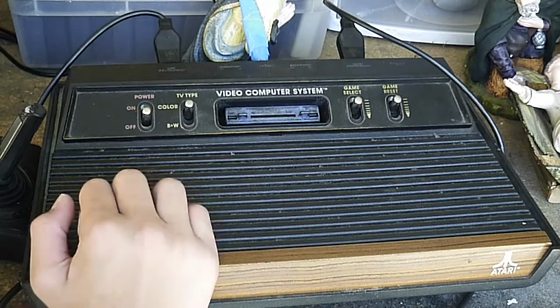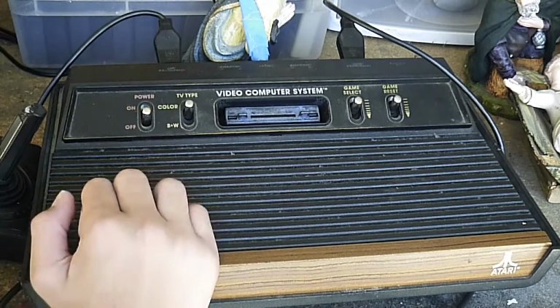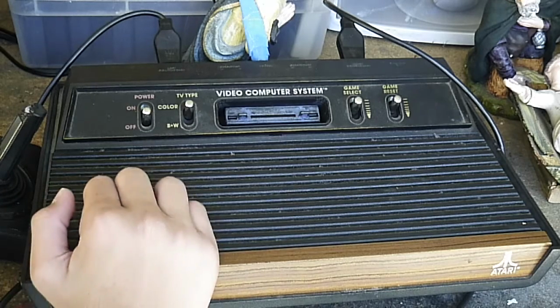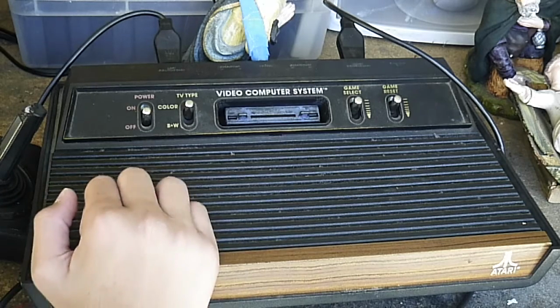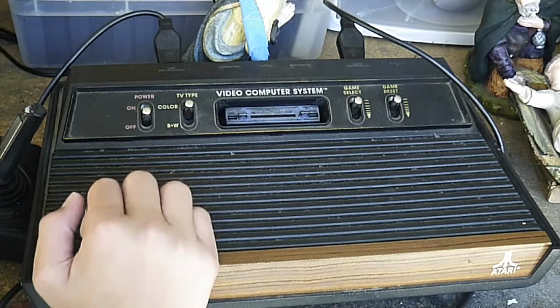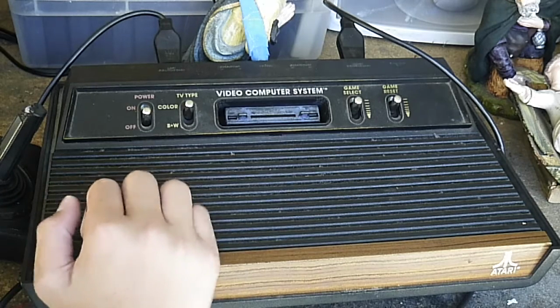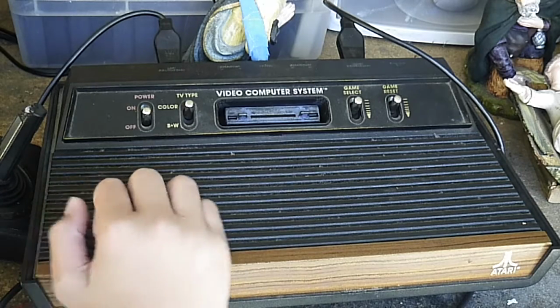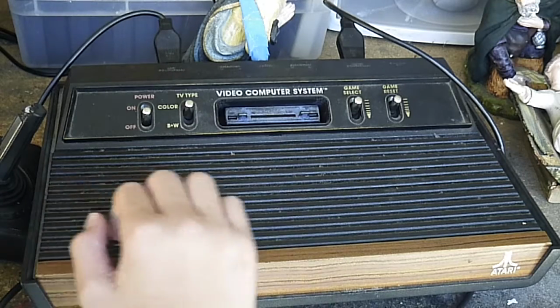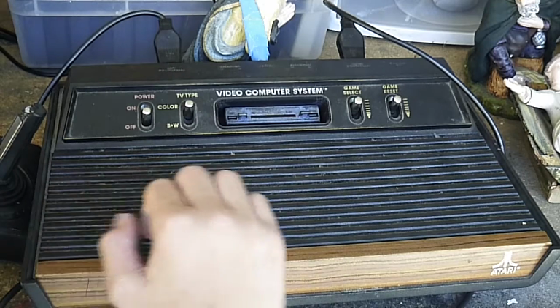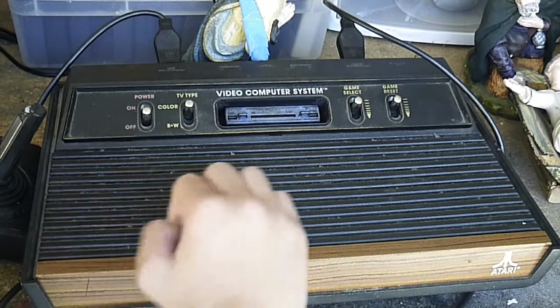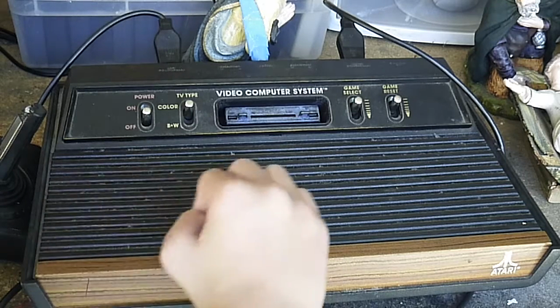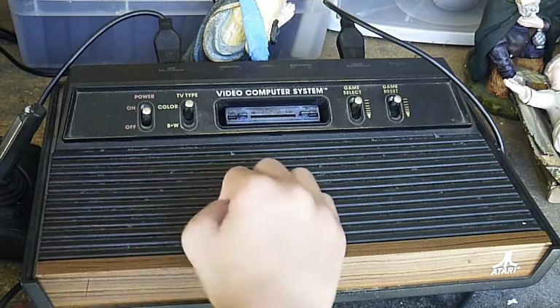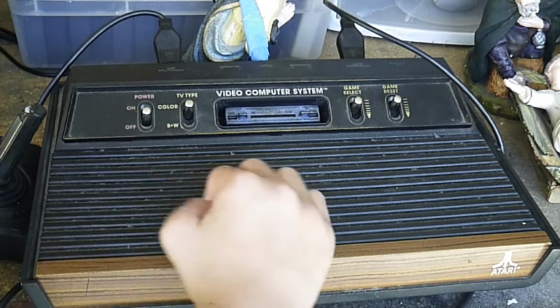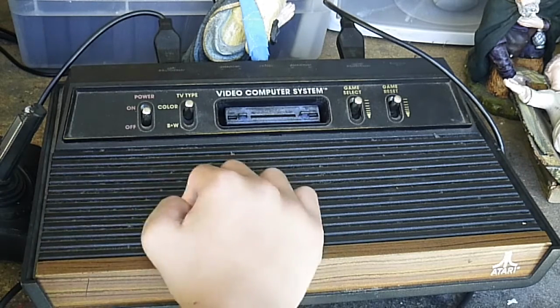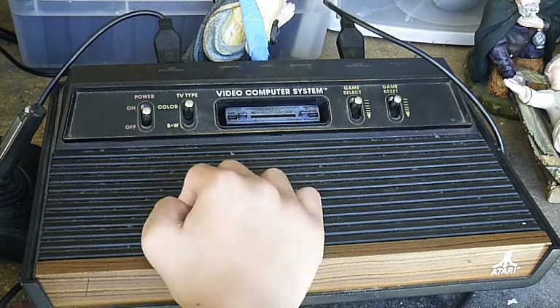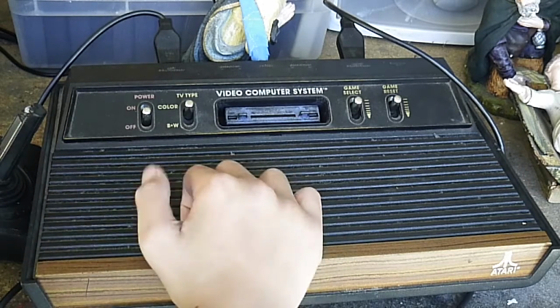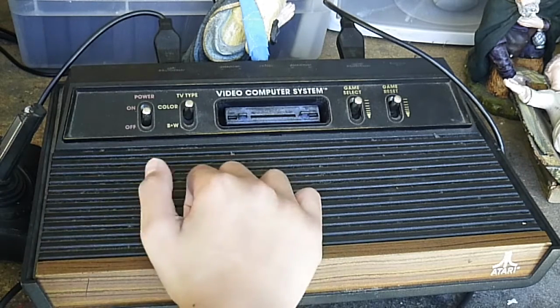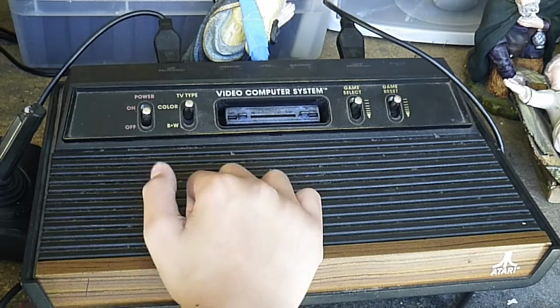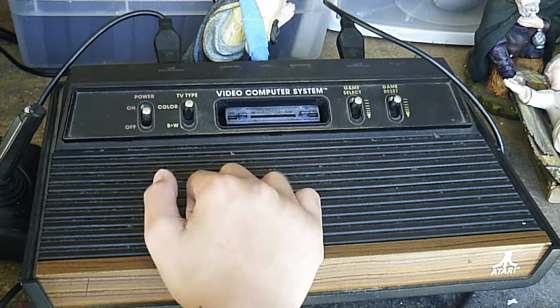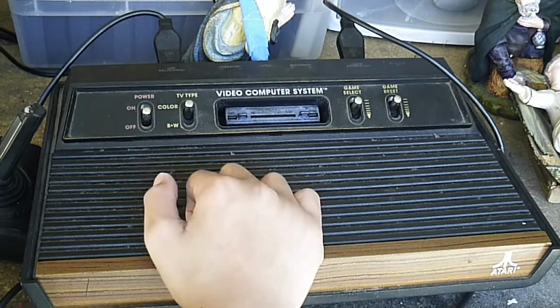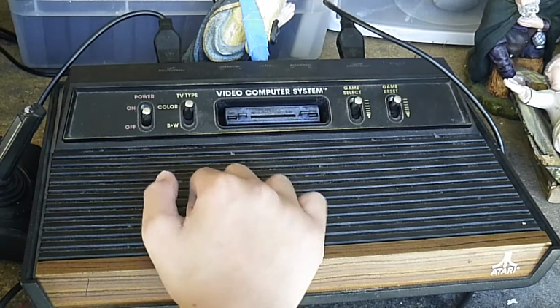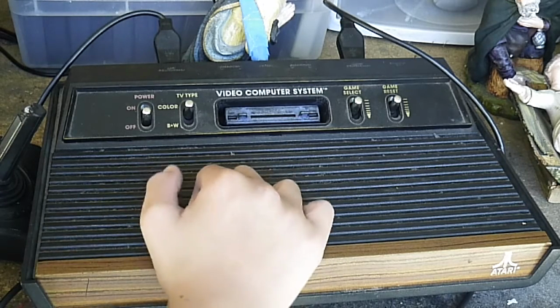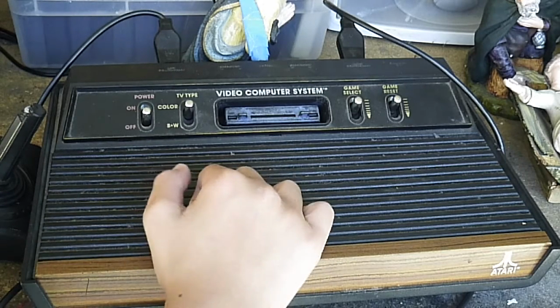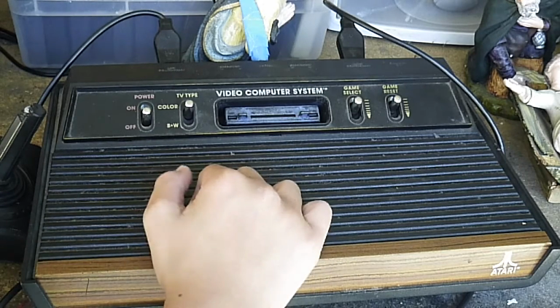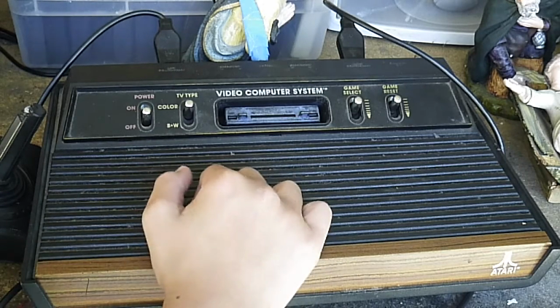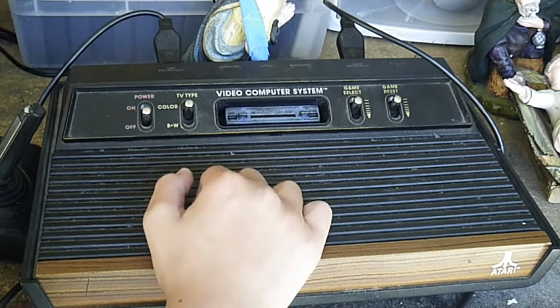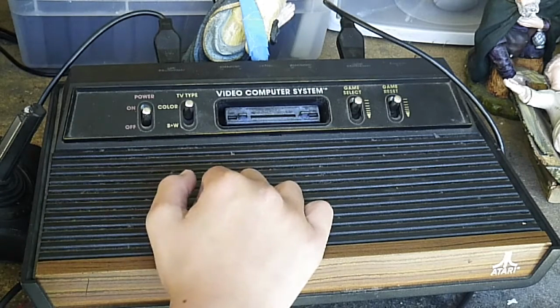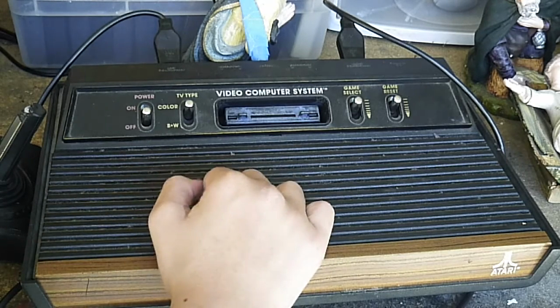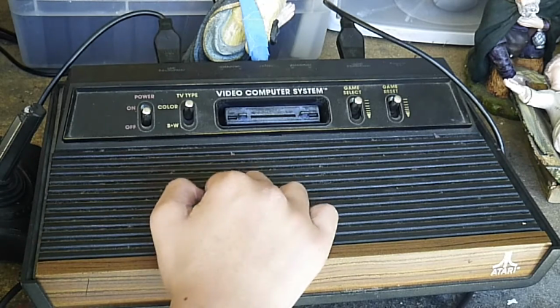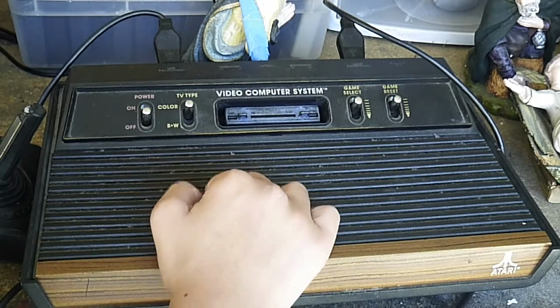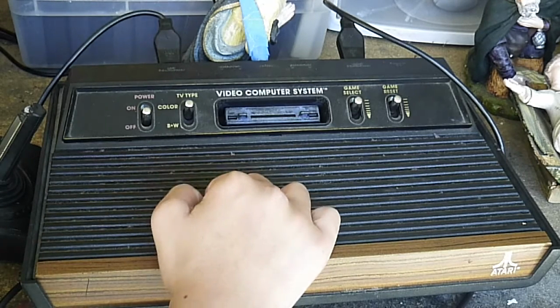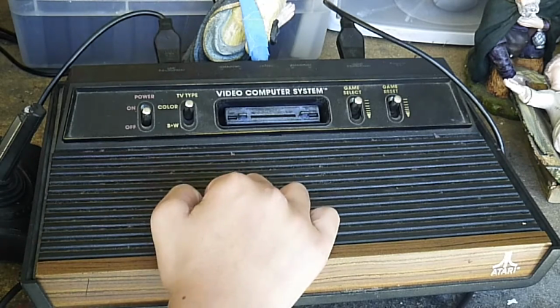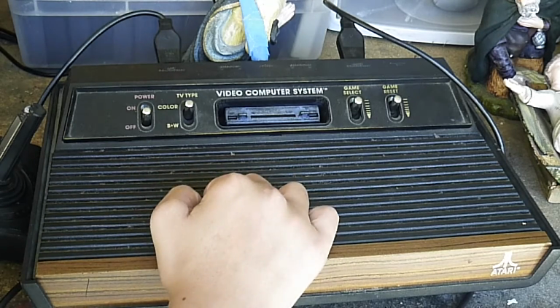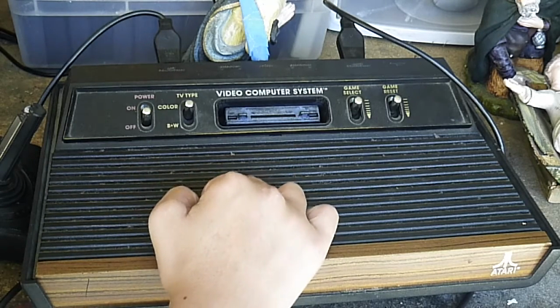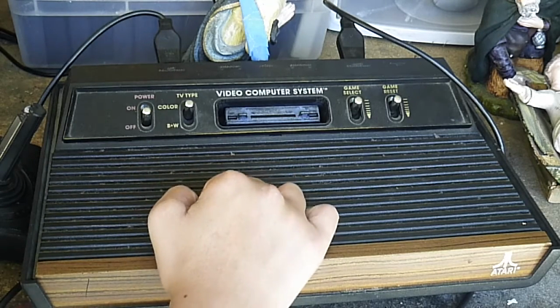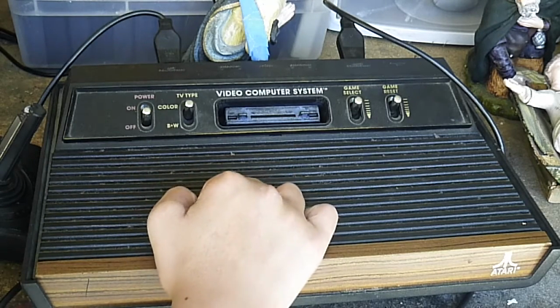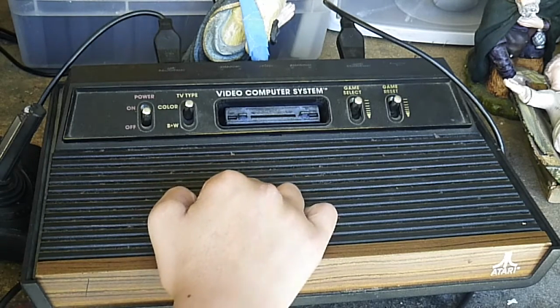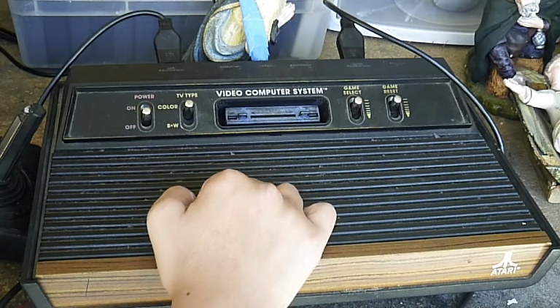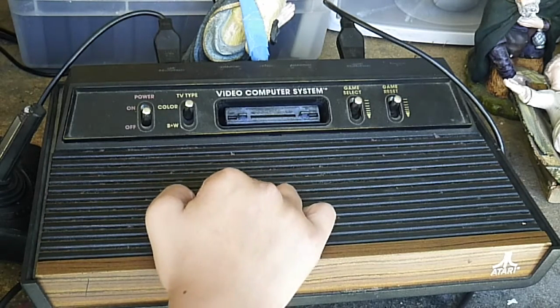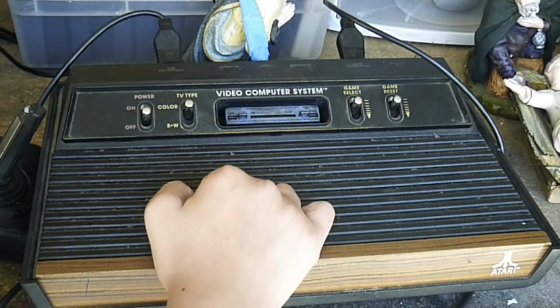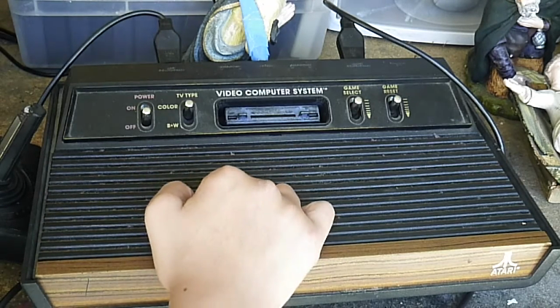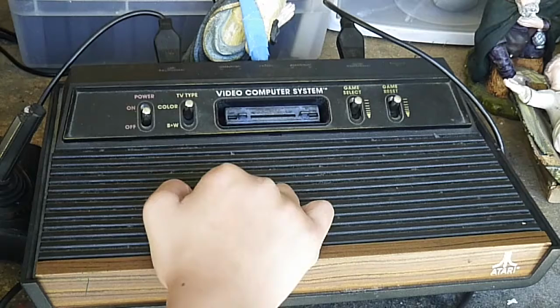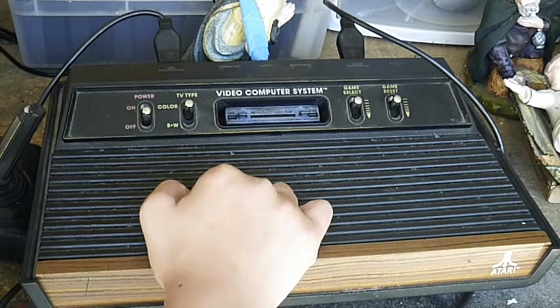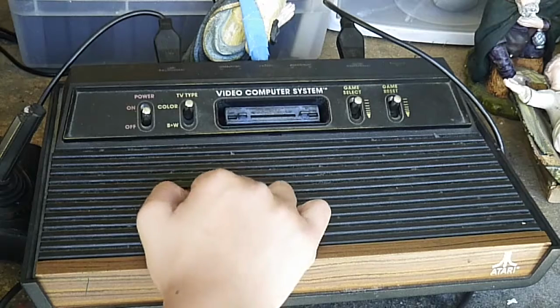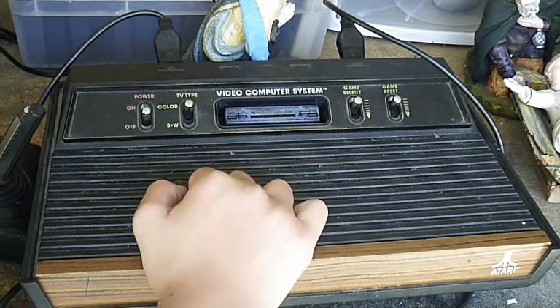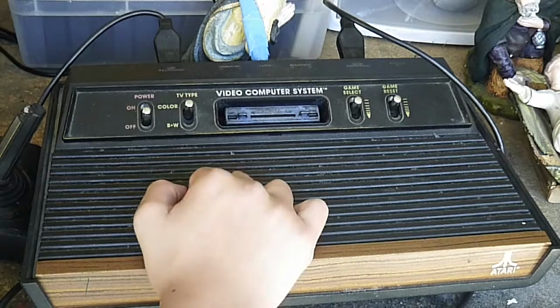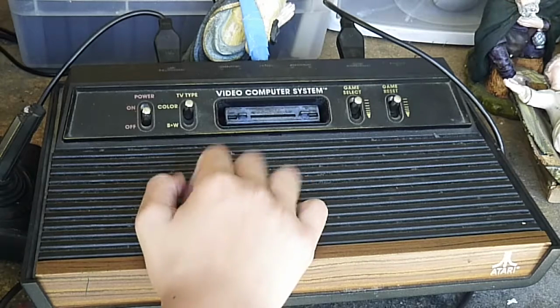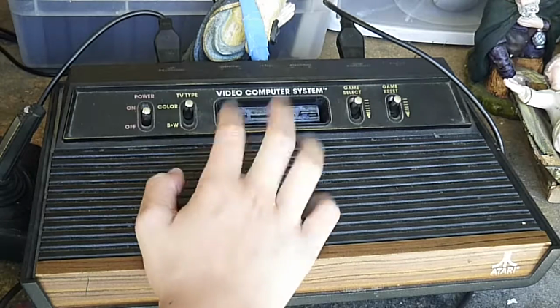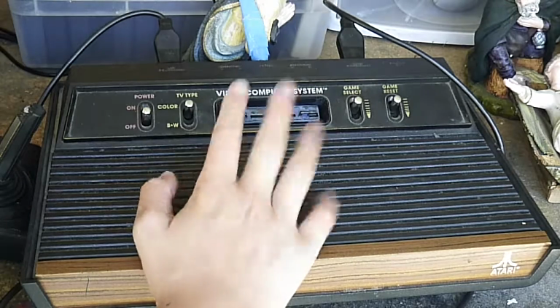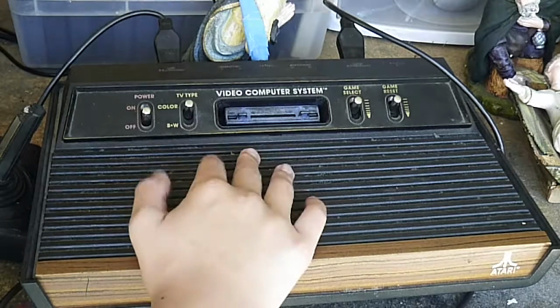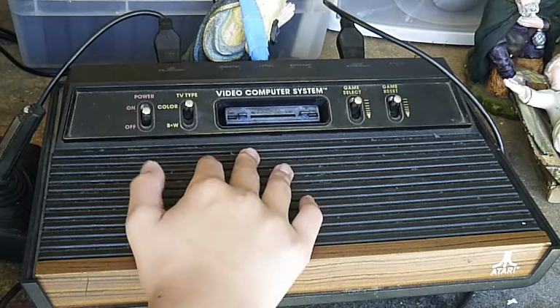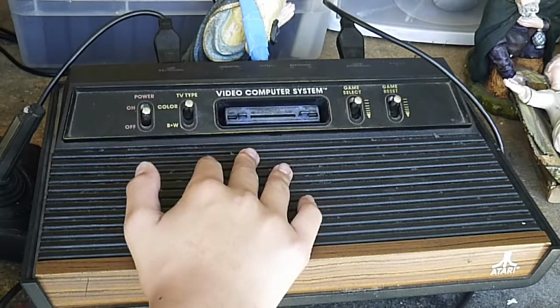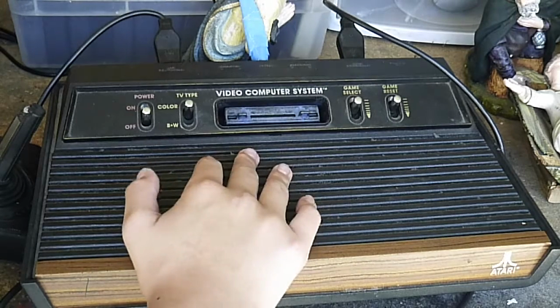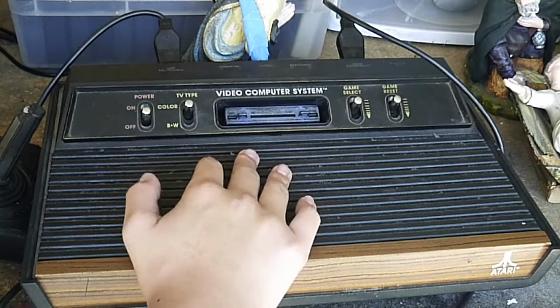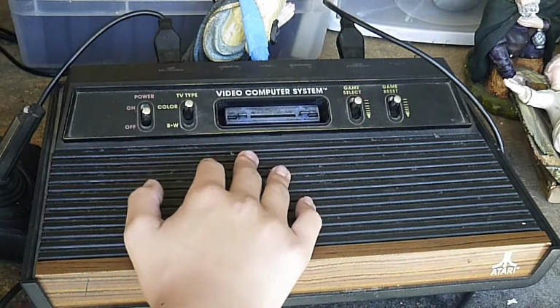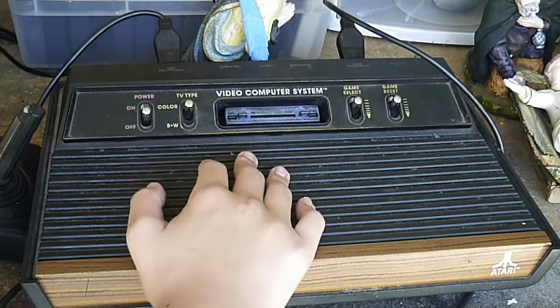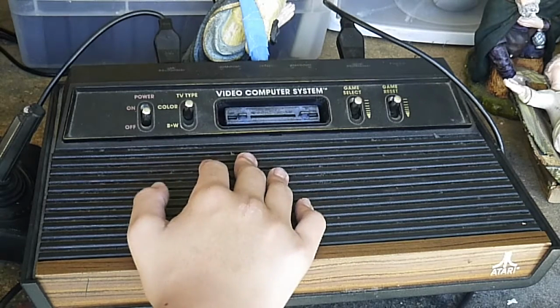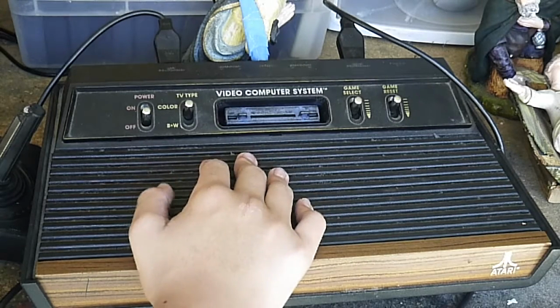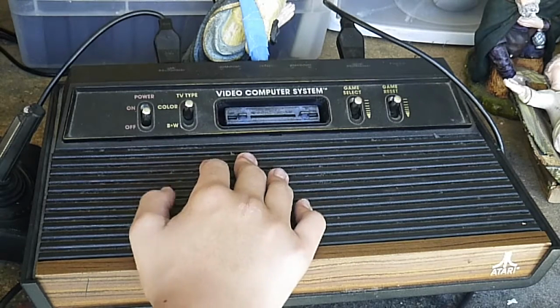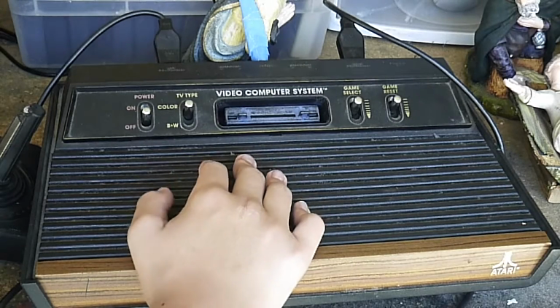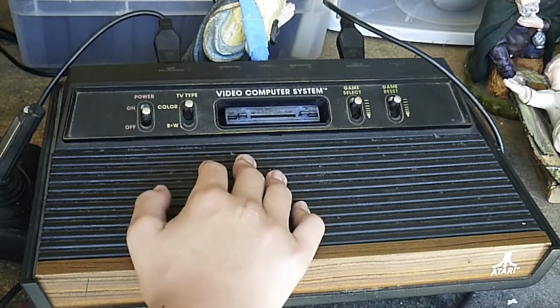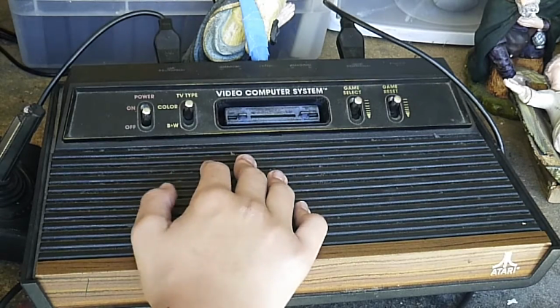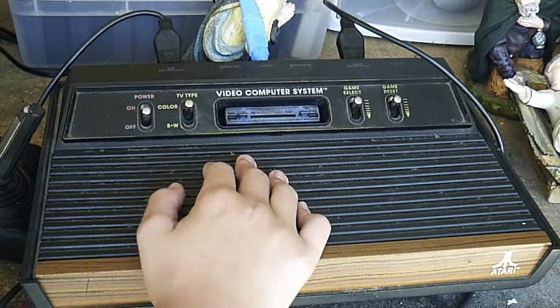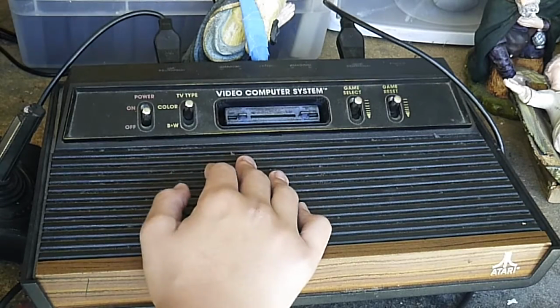It's one of the oldest, I think. It came out like the 70s or 80s. I don't remember — I don't know my history on video games.